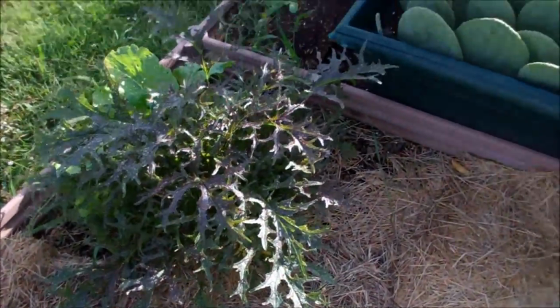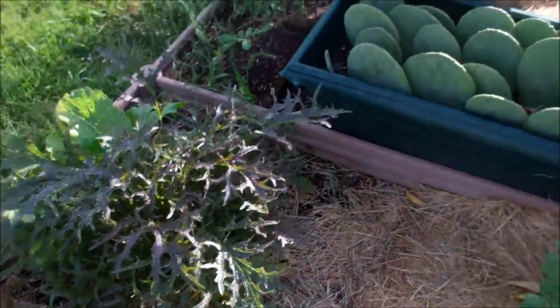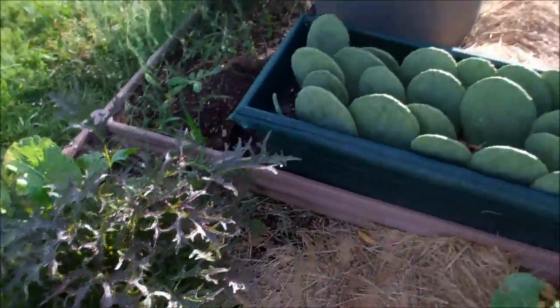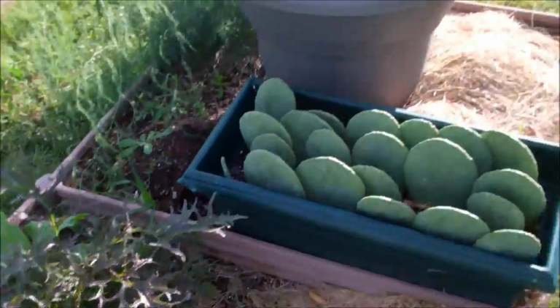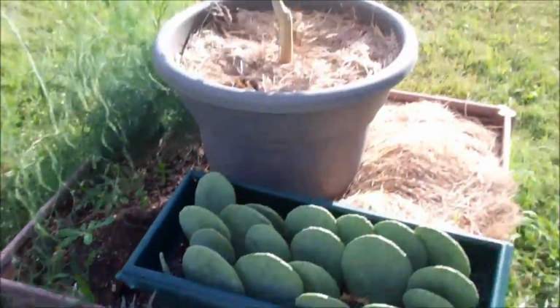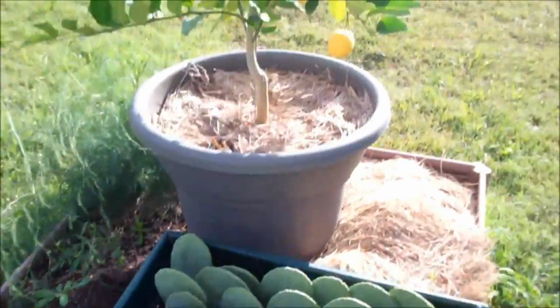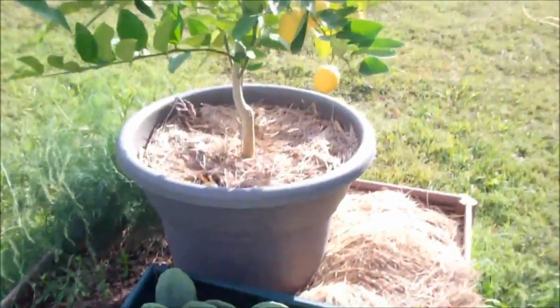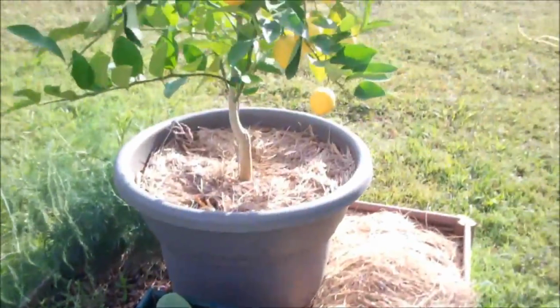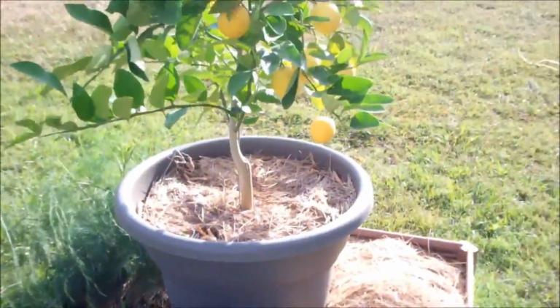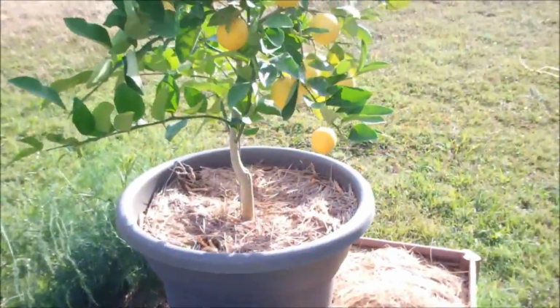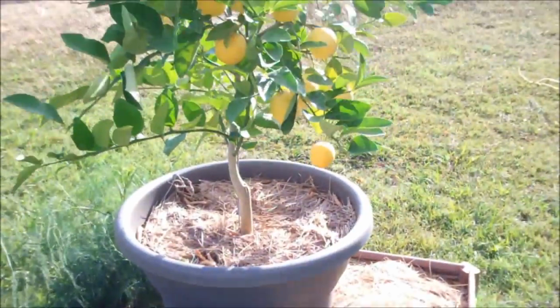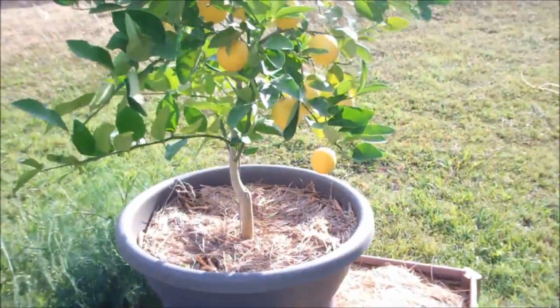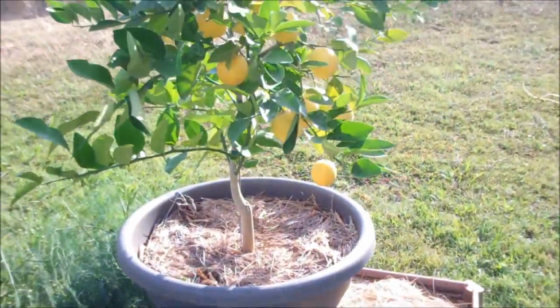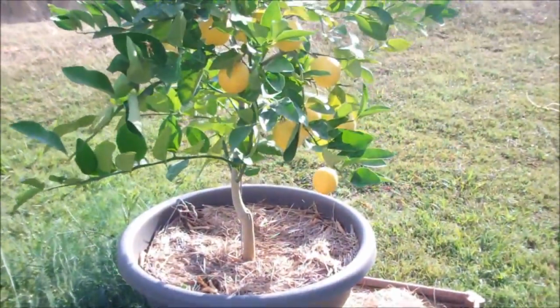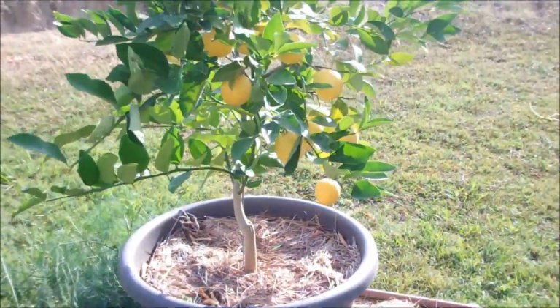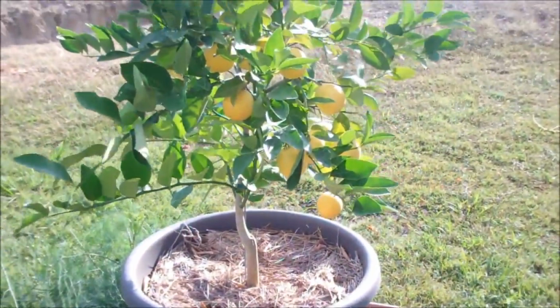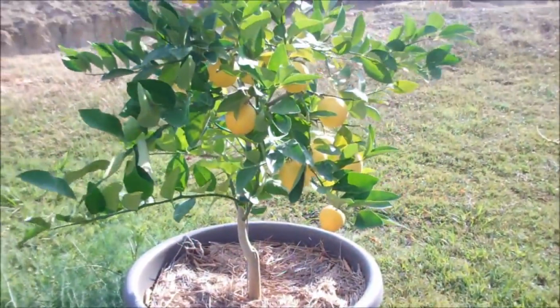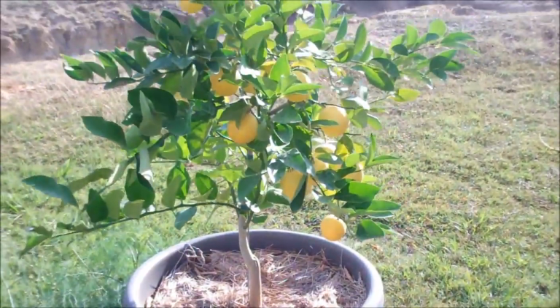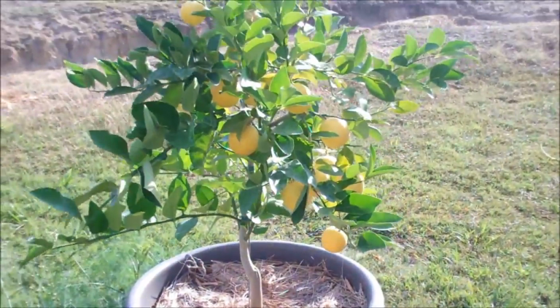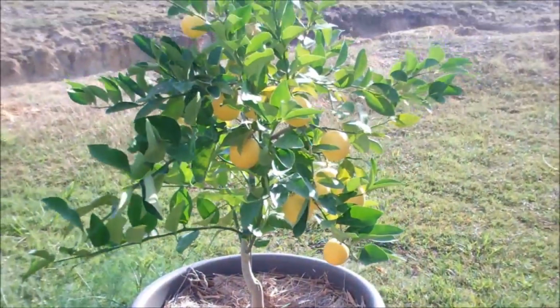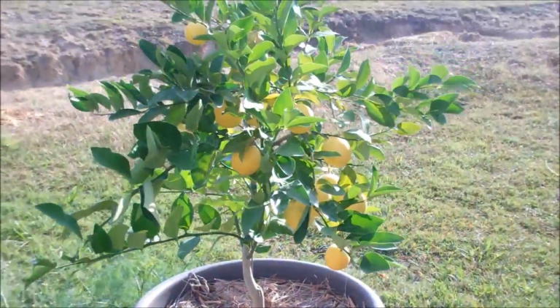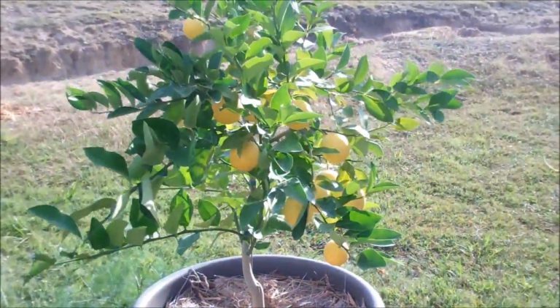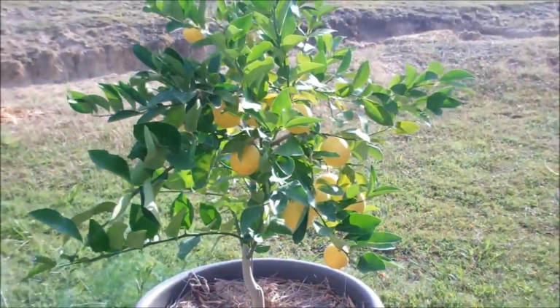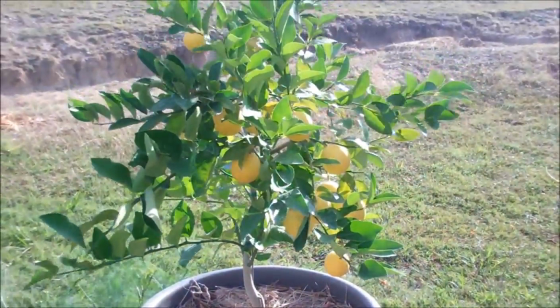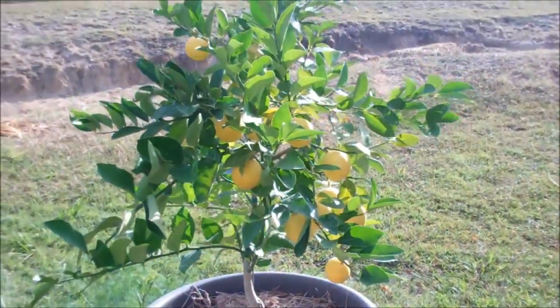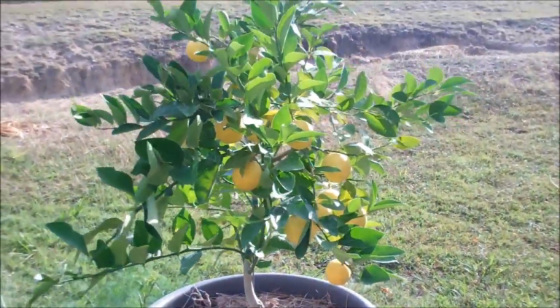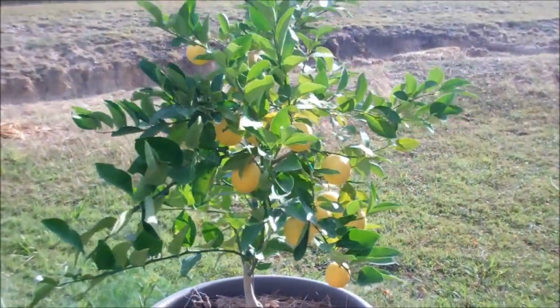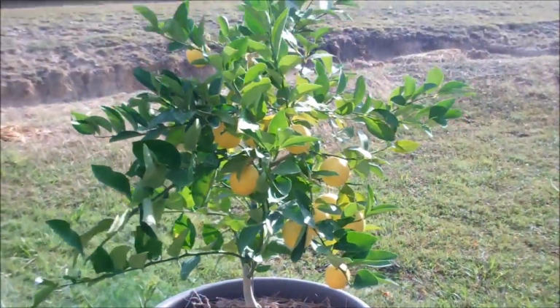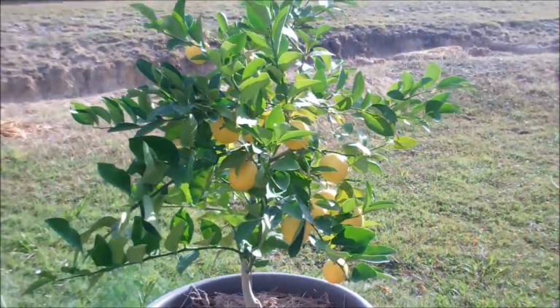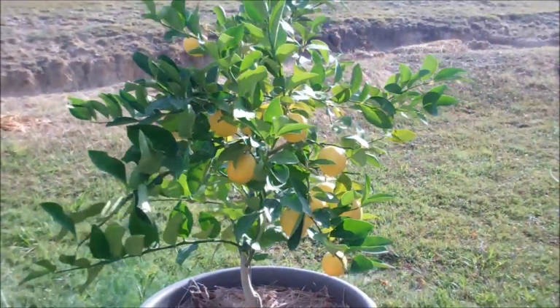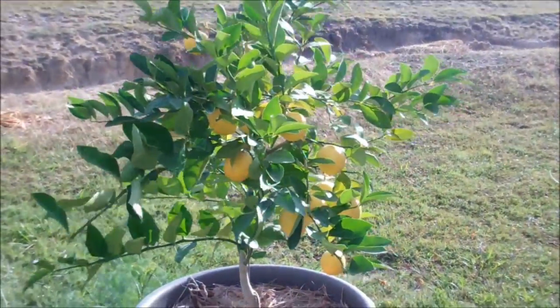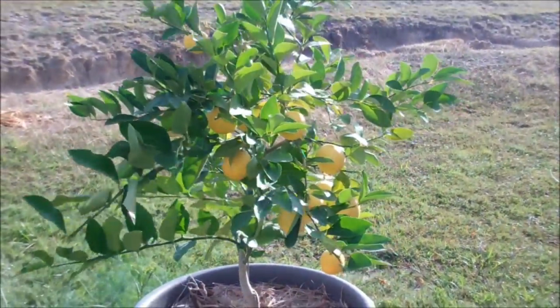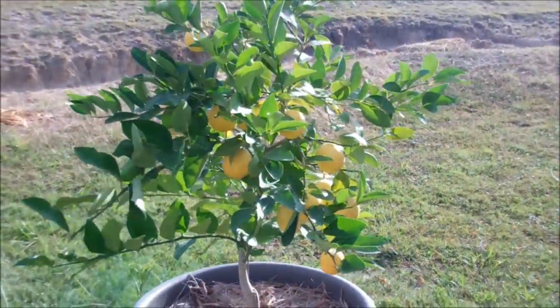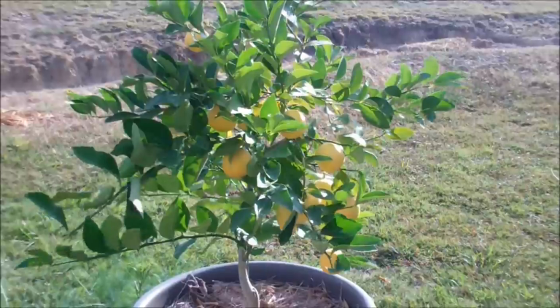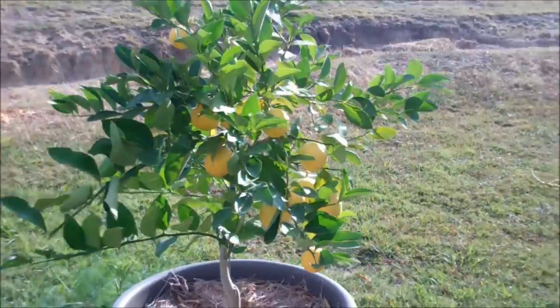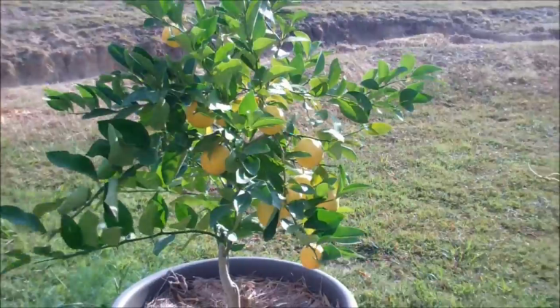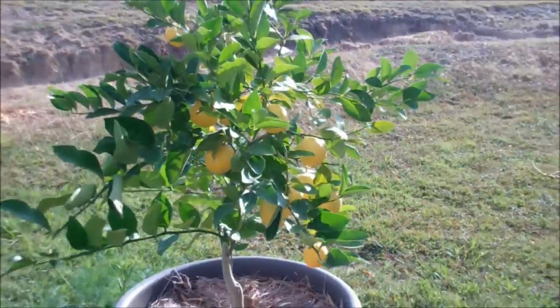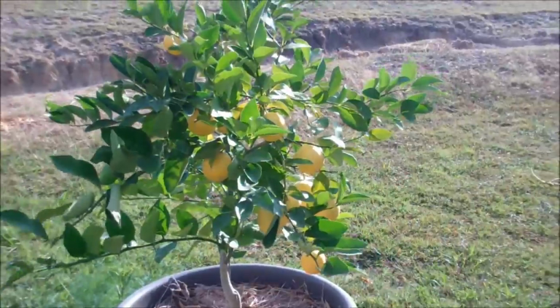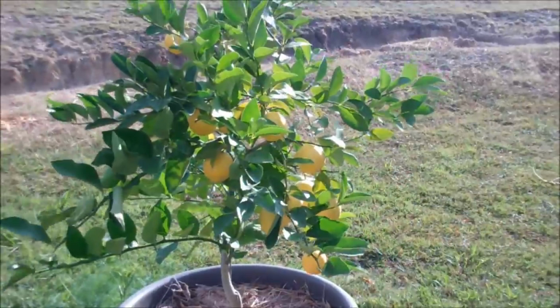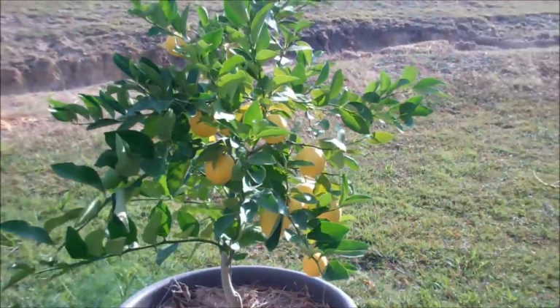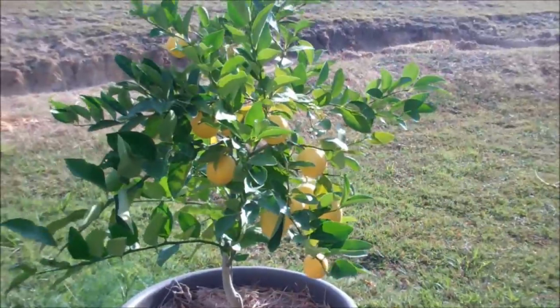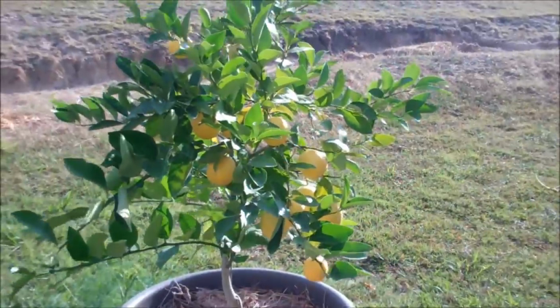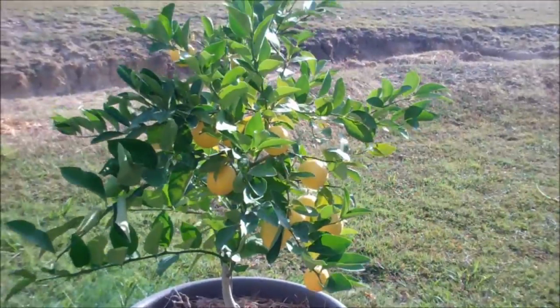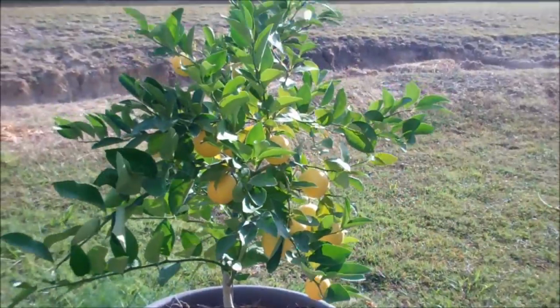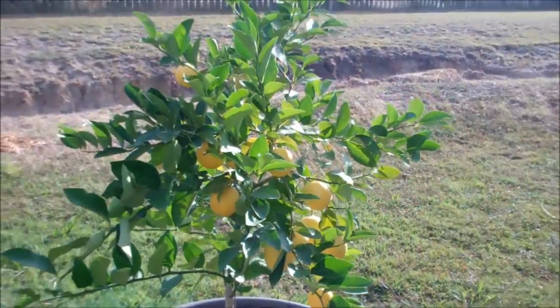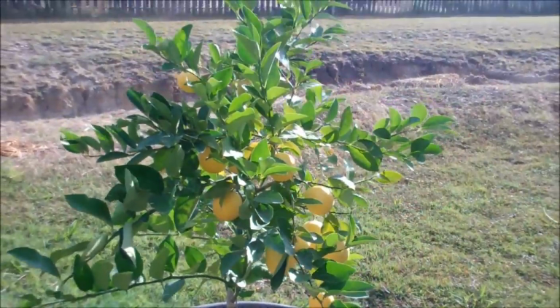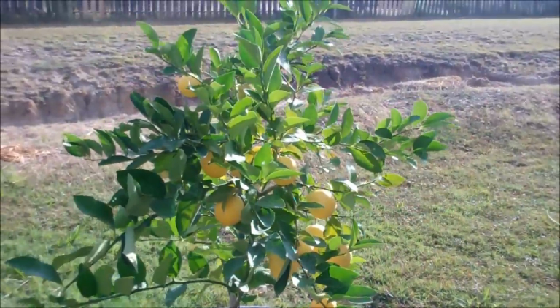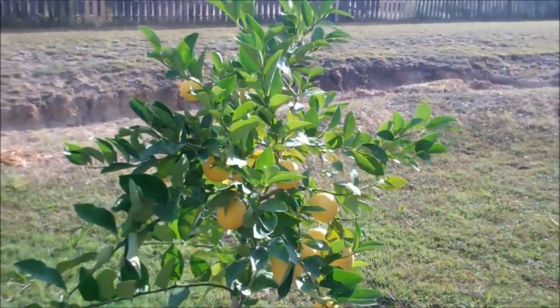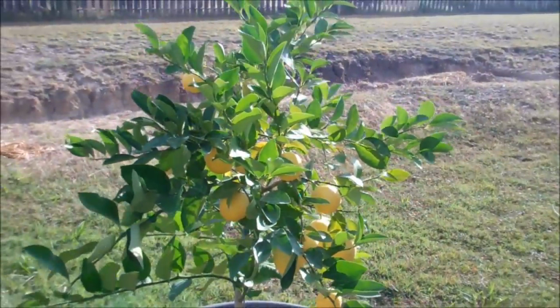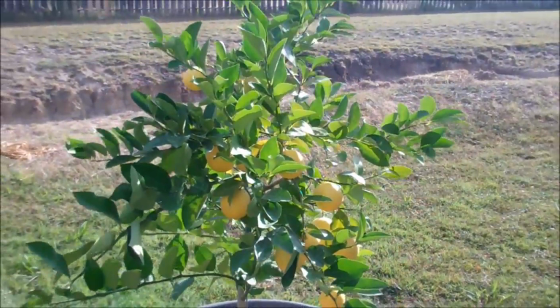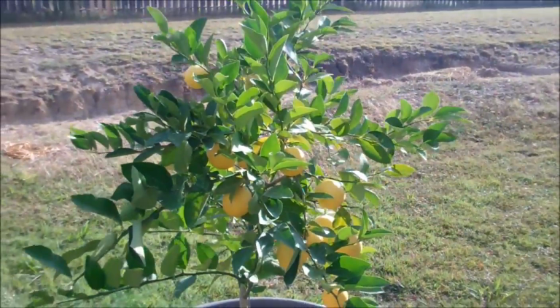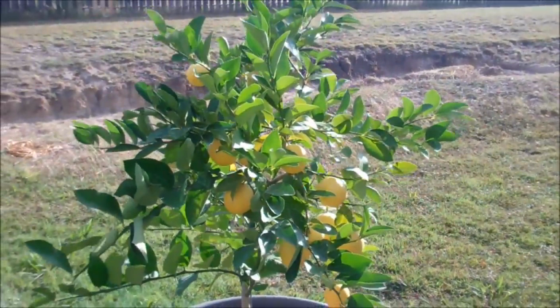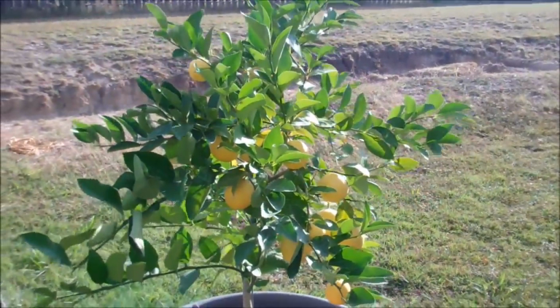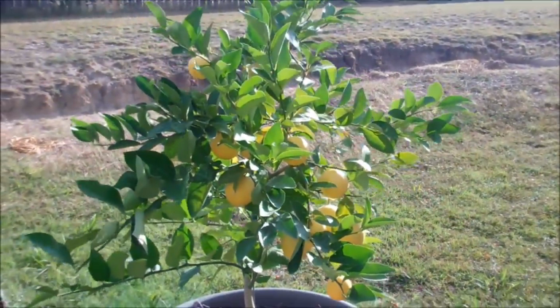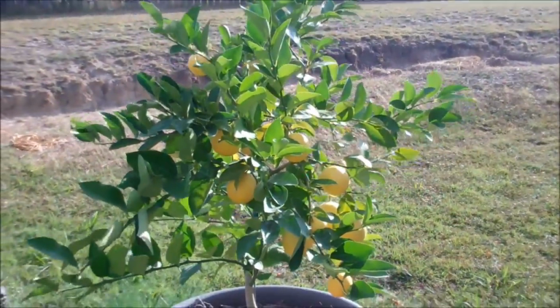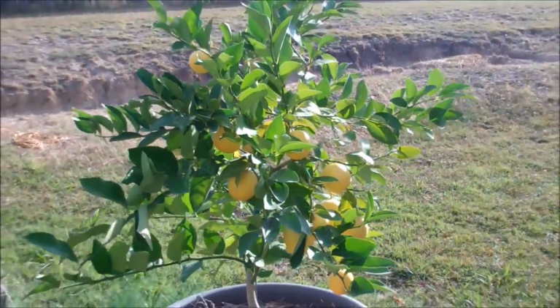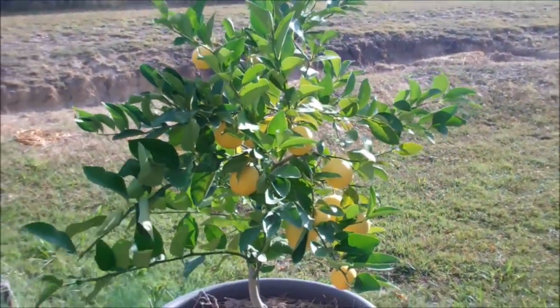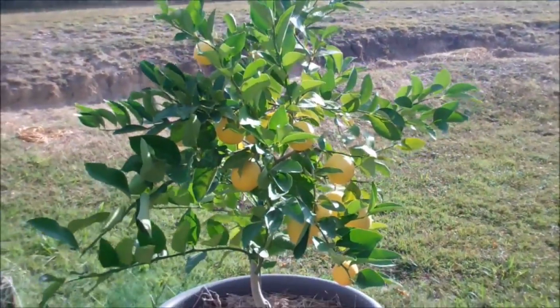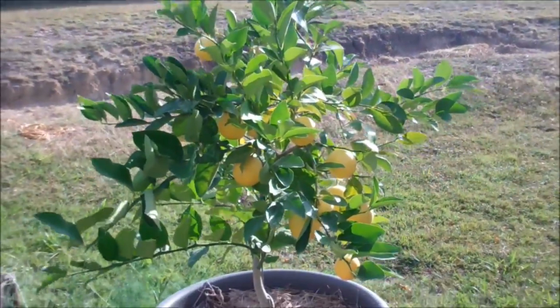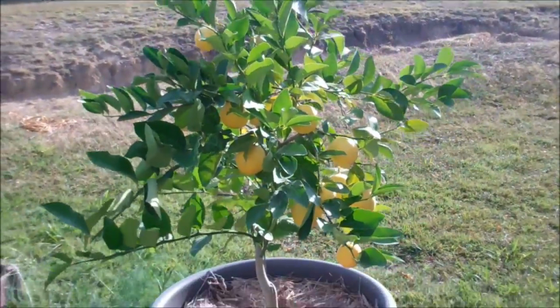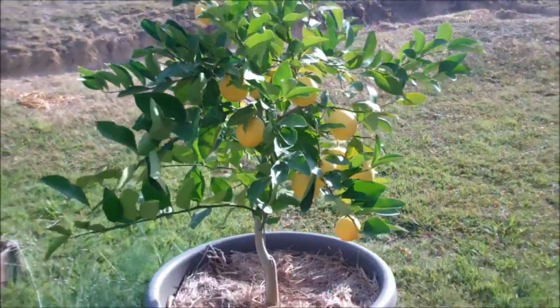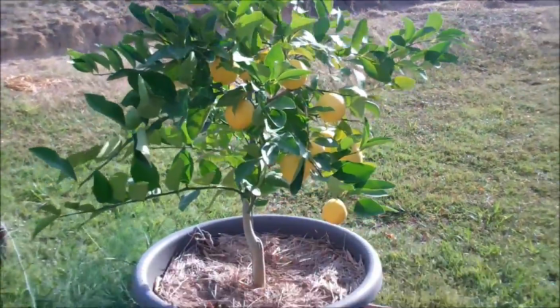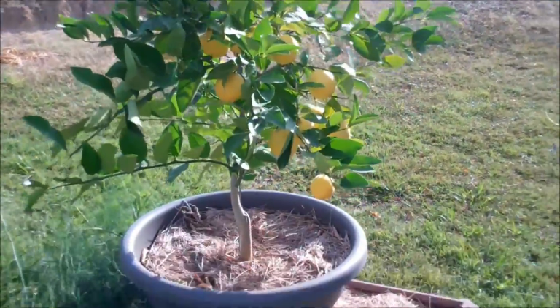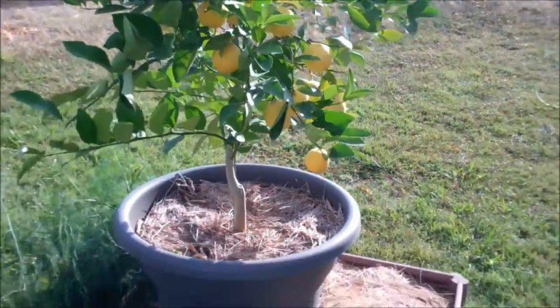Look — lemon tree! Going to harvest those next weekend to make lemon meringue pie. Yummy.